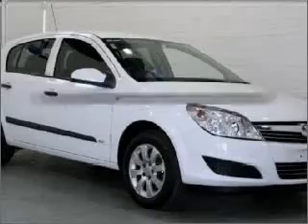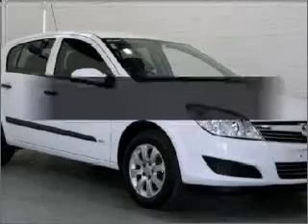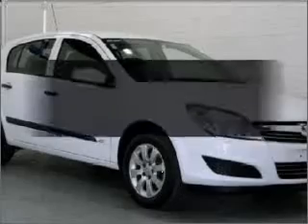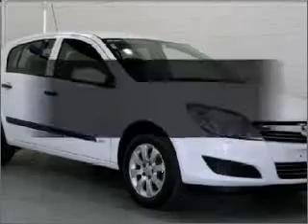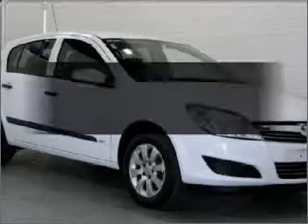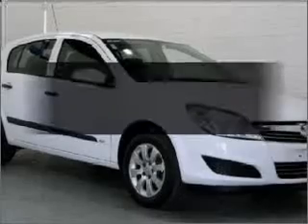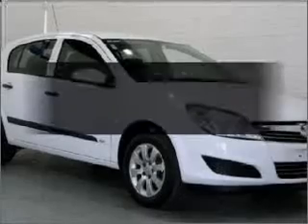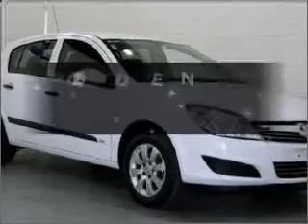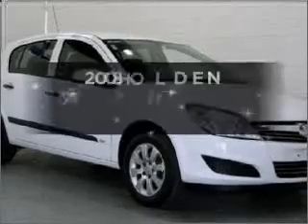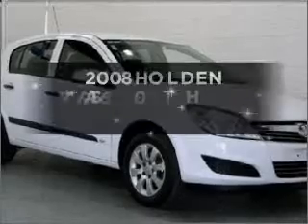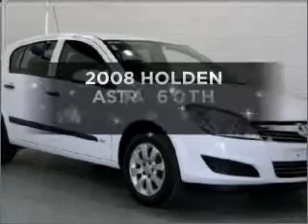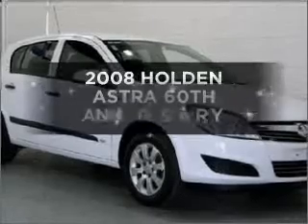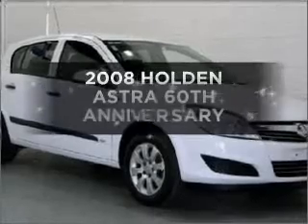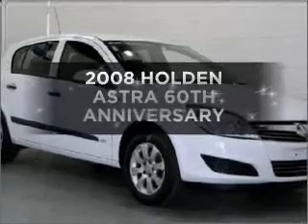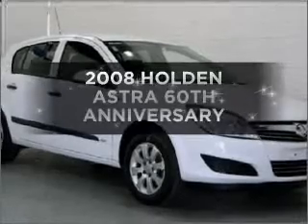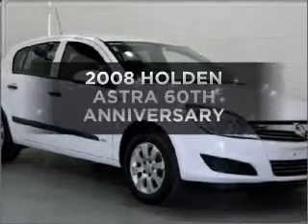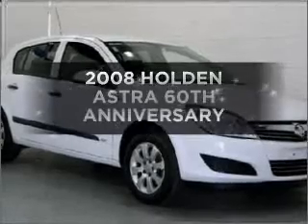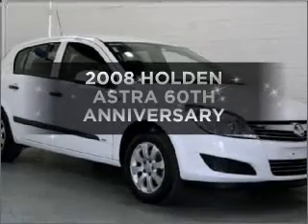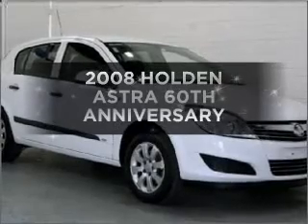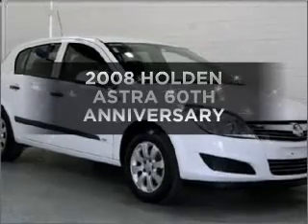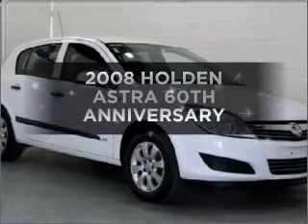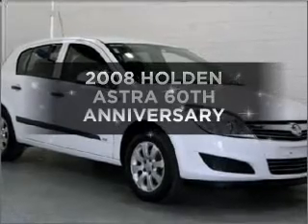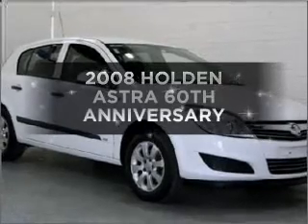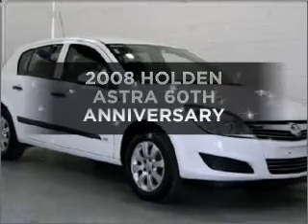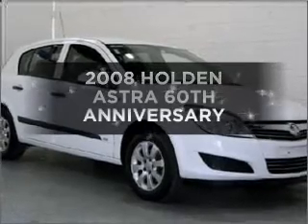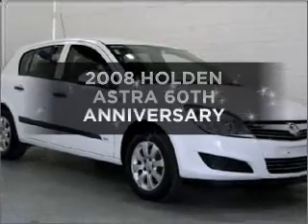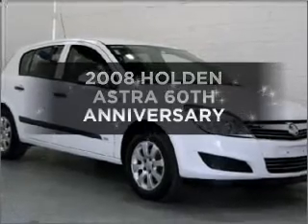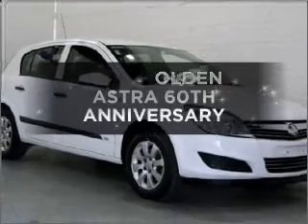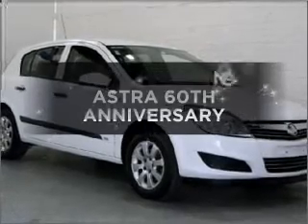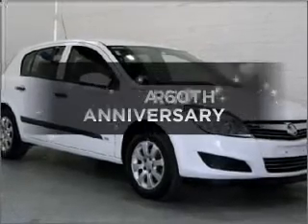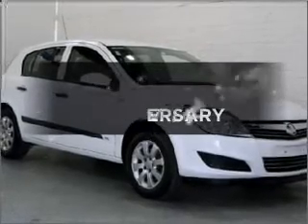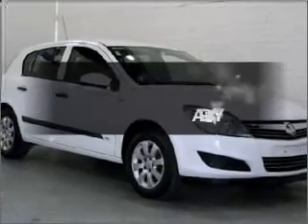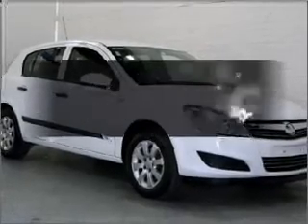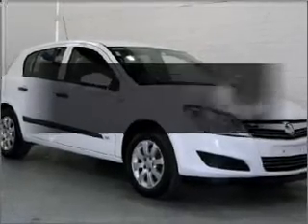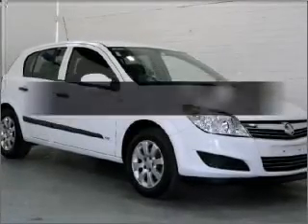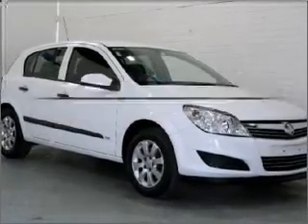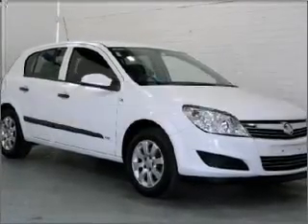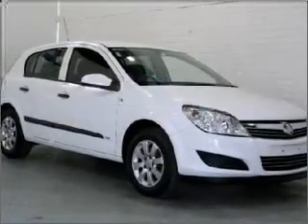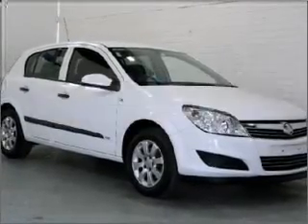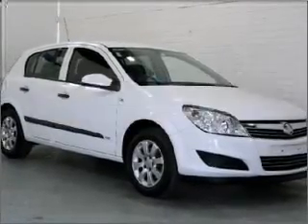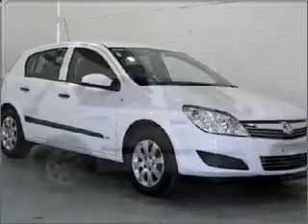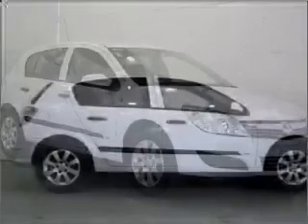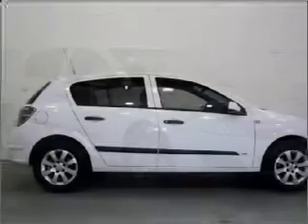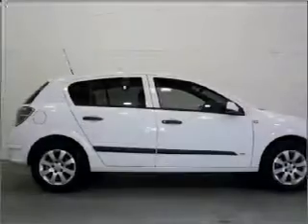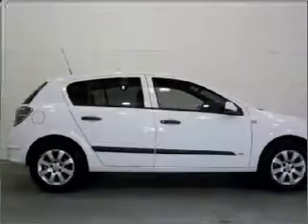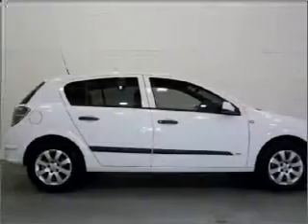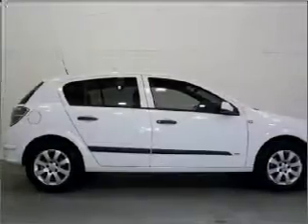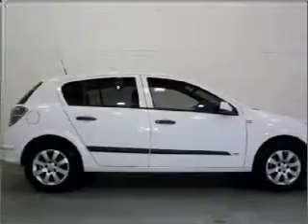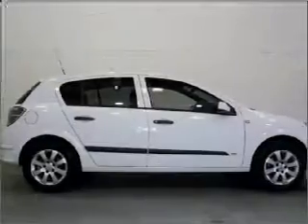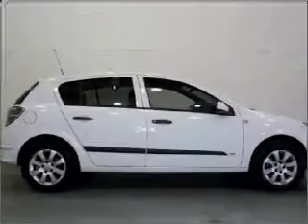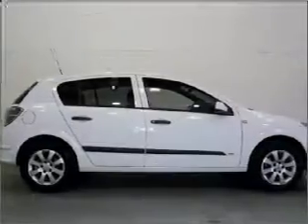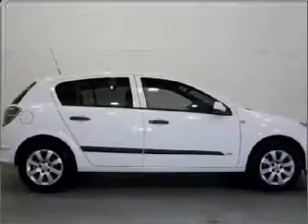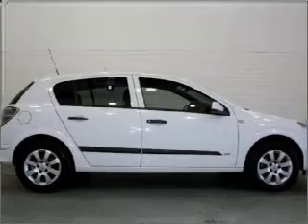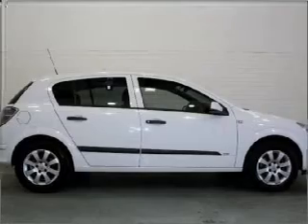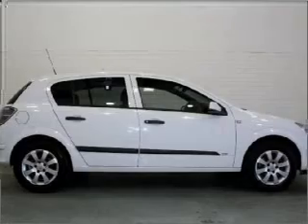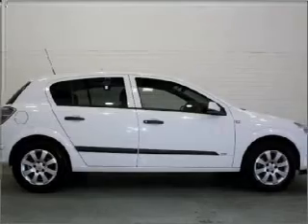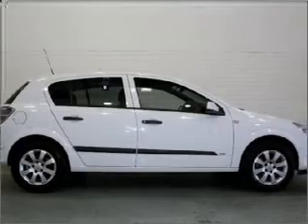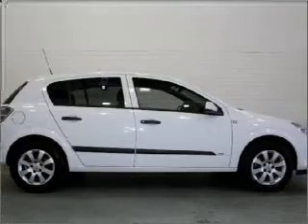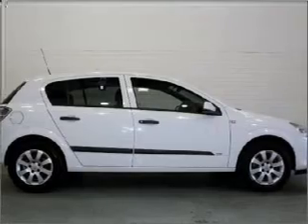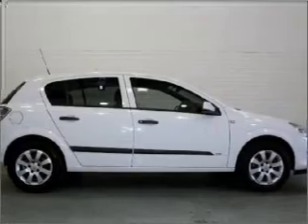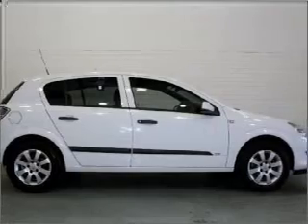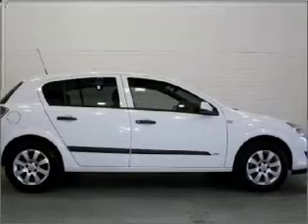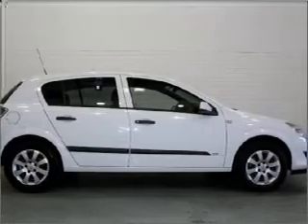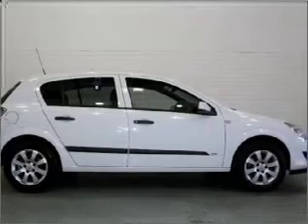Take a look at this 2008 Holden Astra. This is the vehicle you've been looking for.